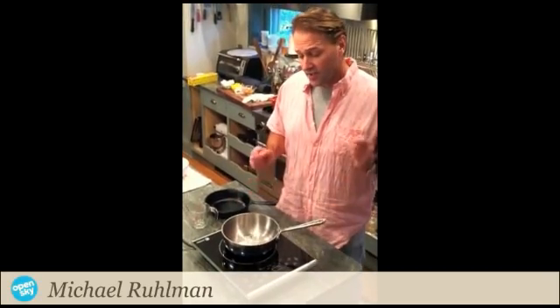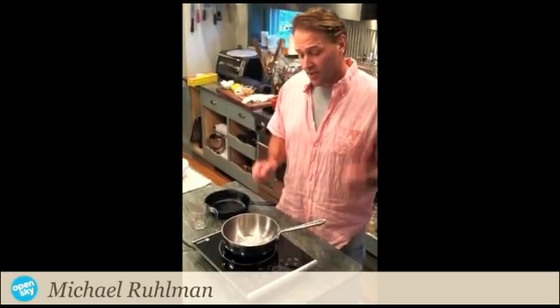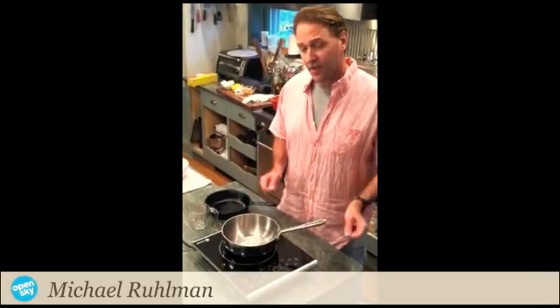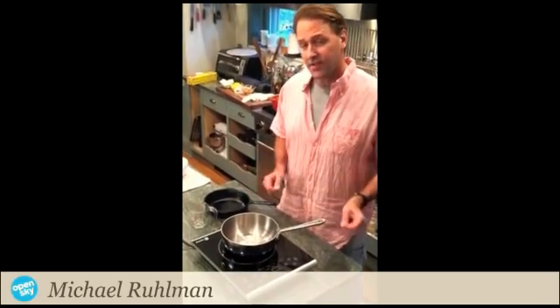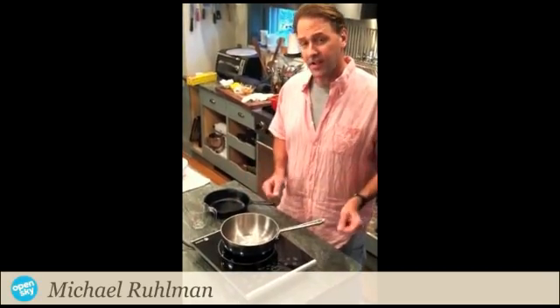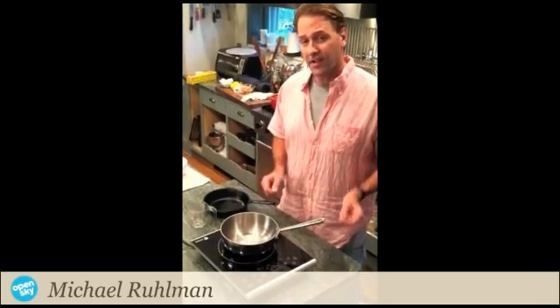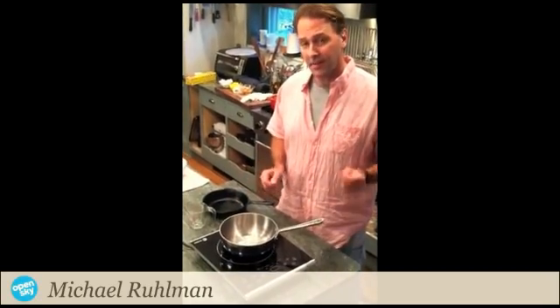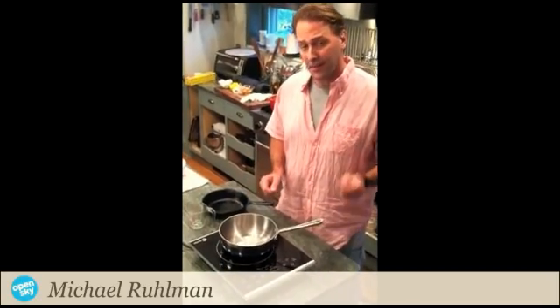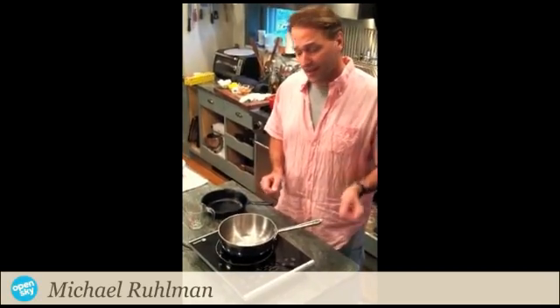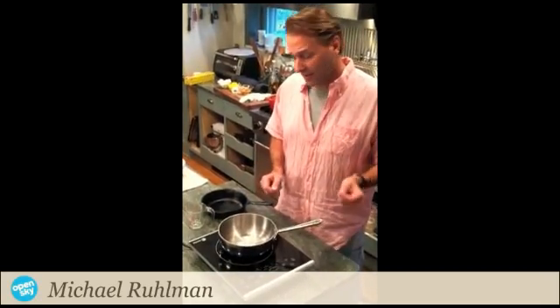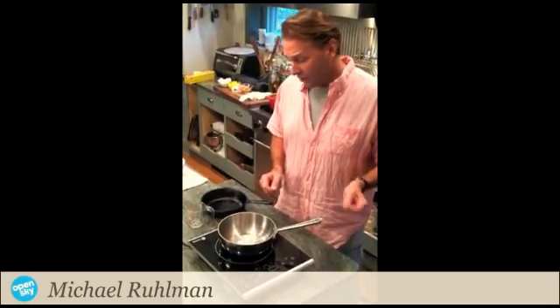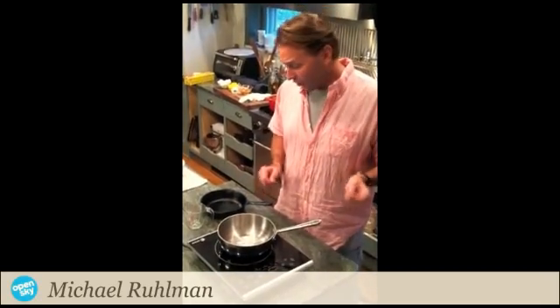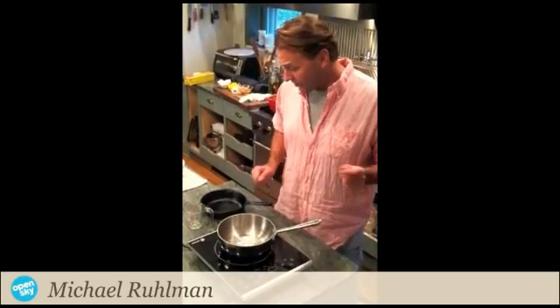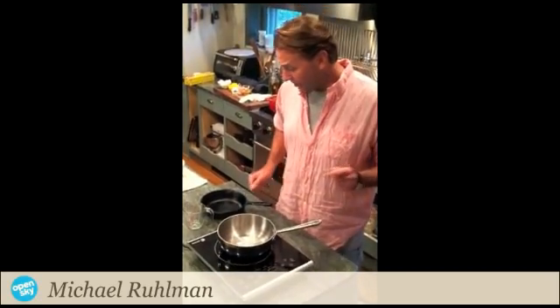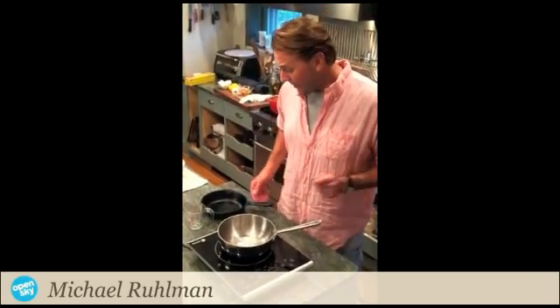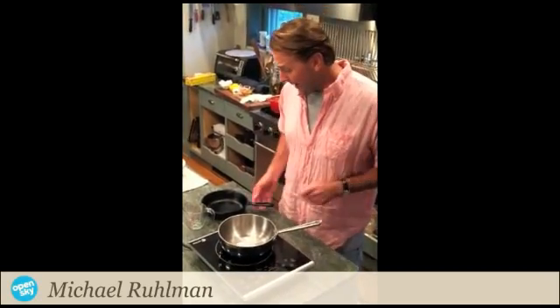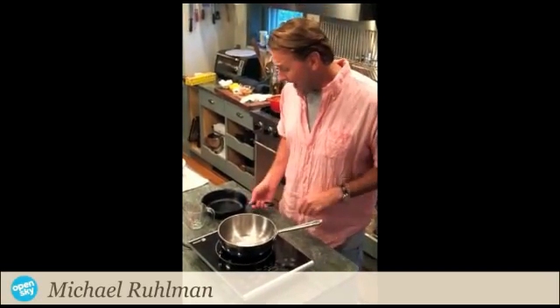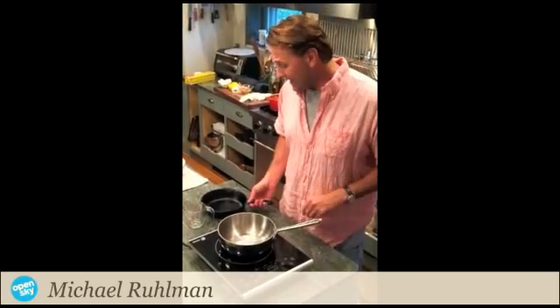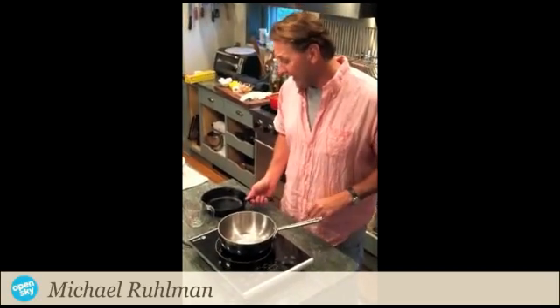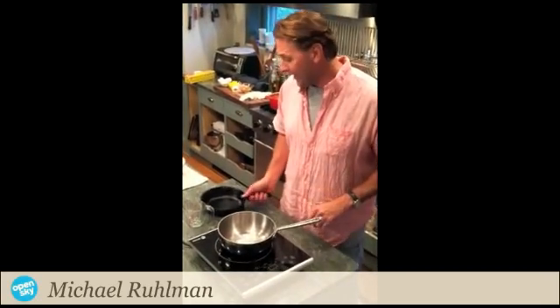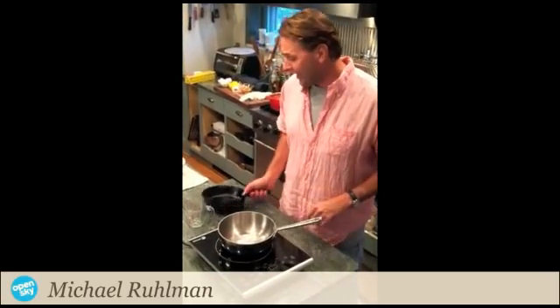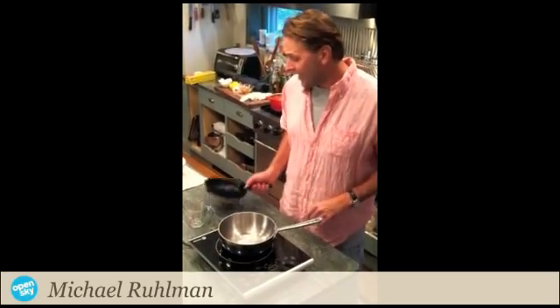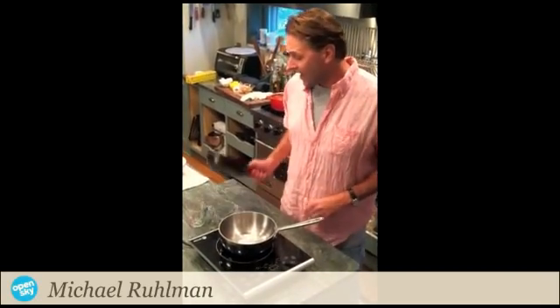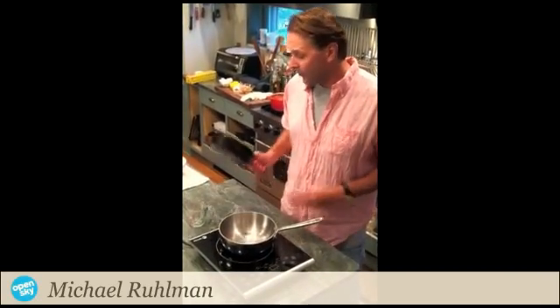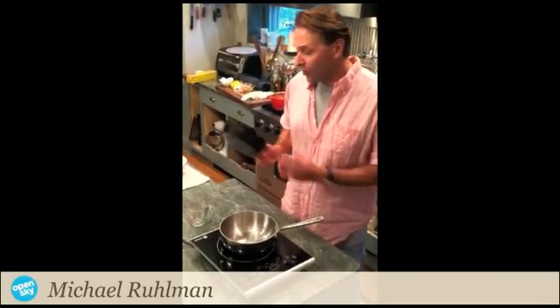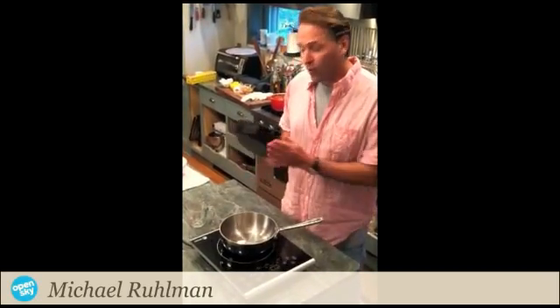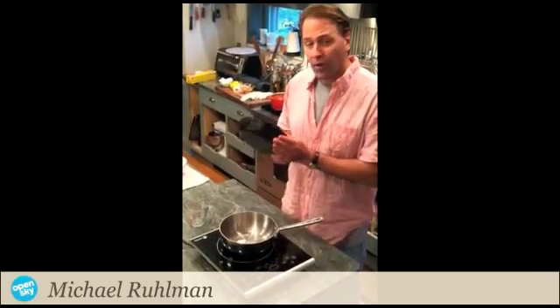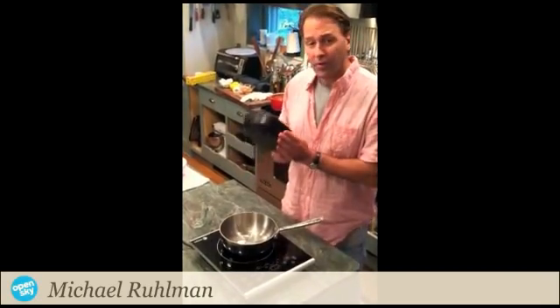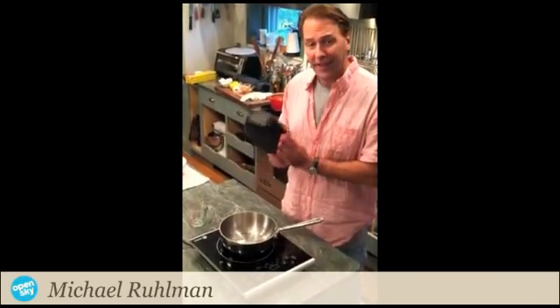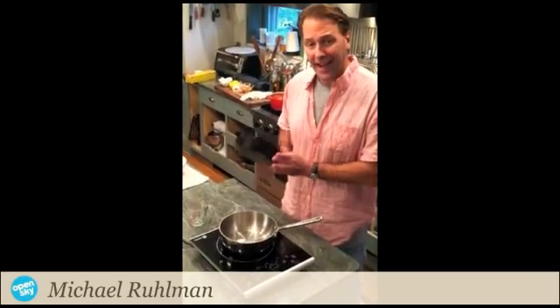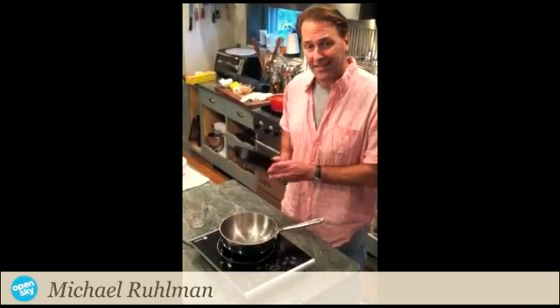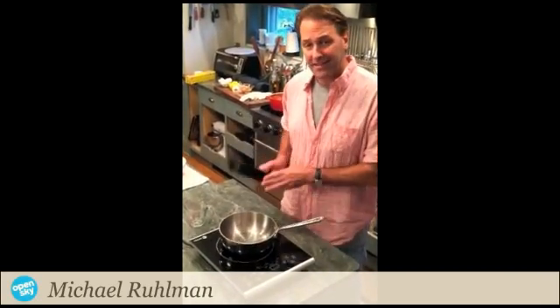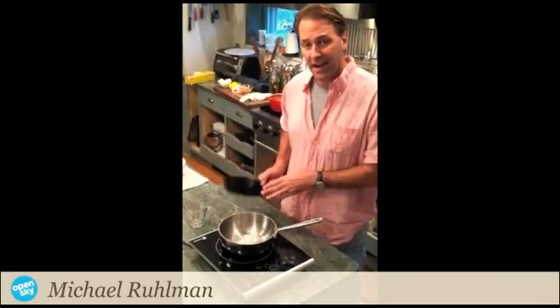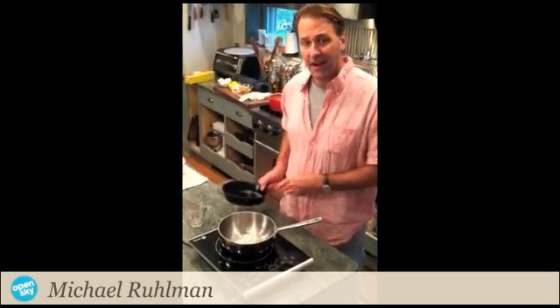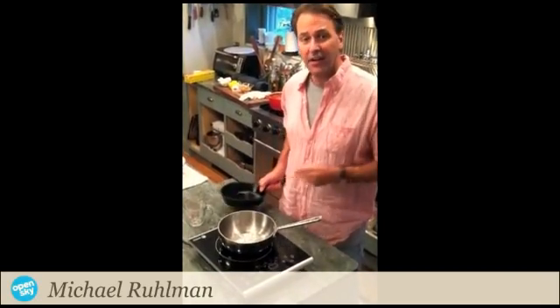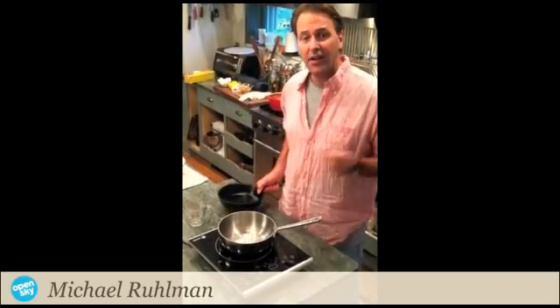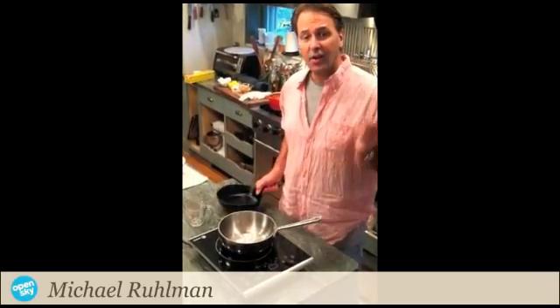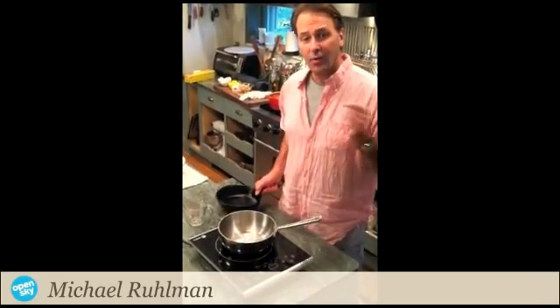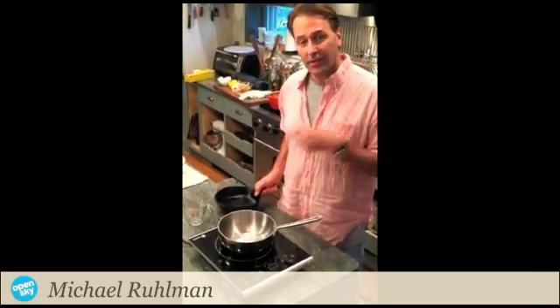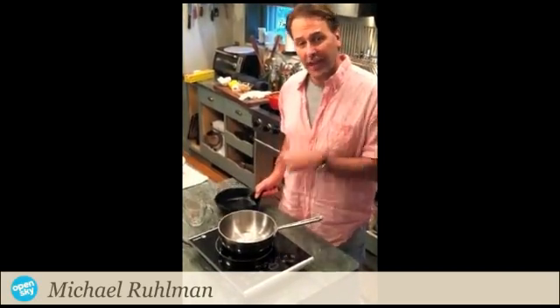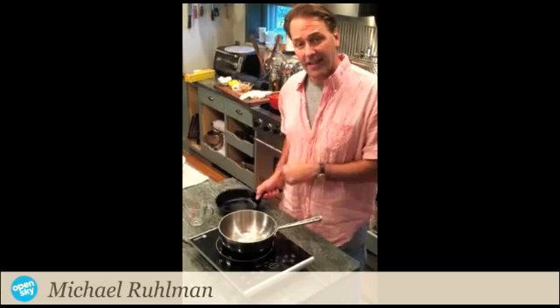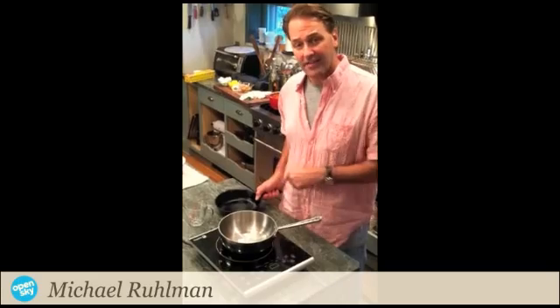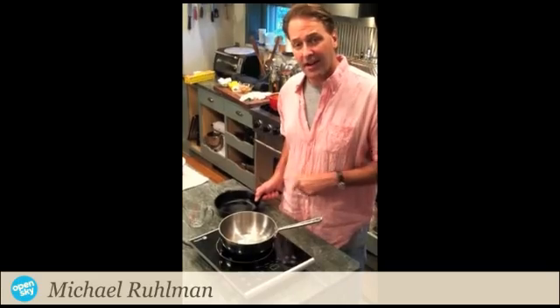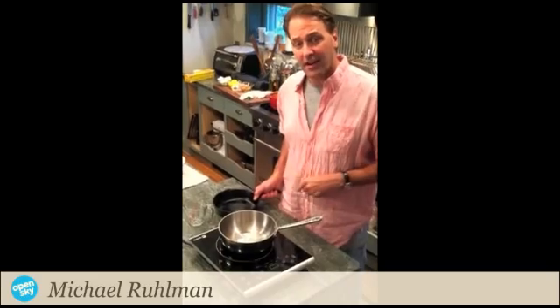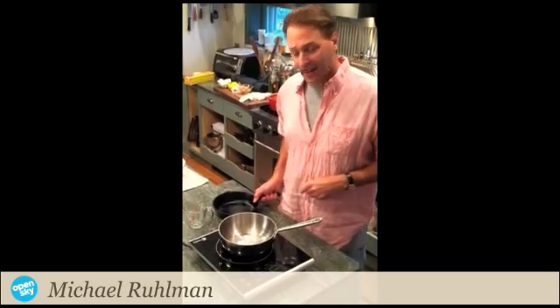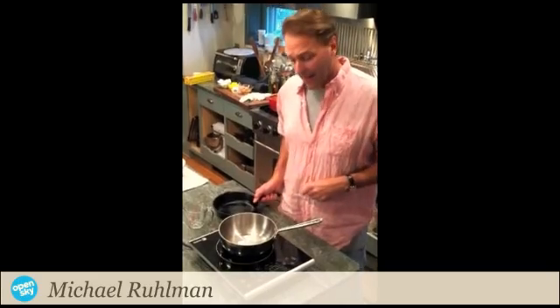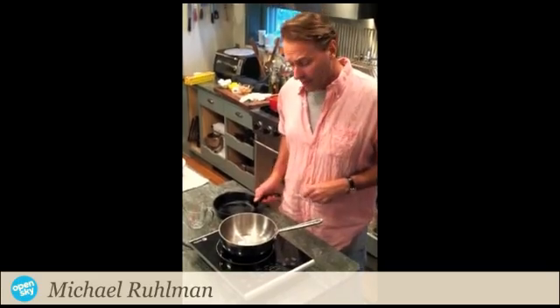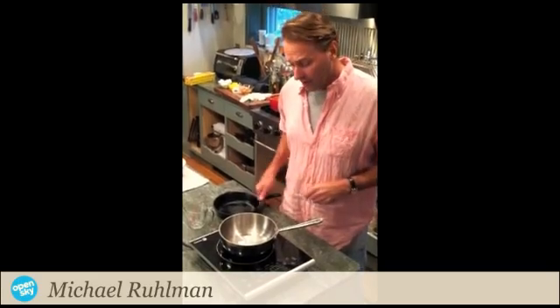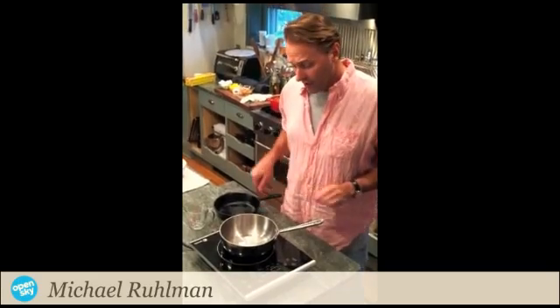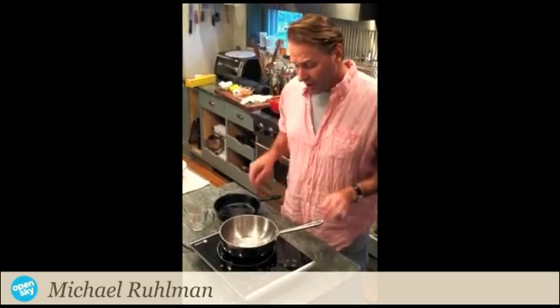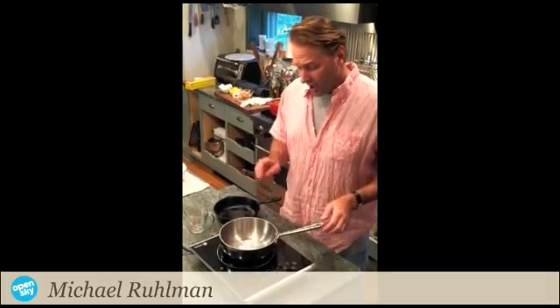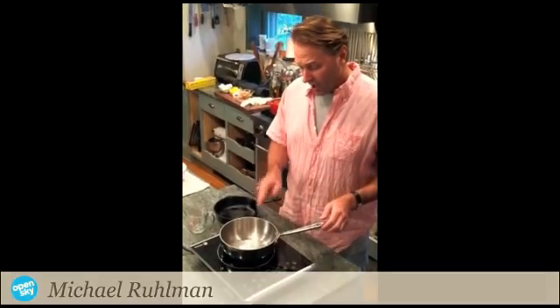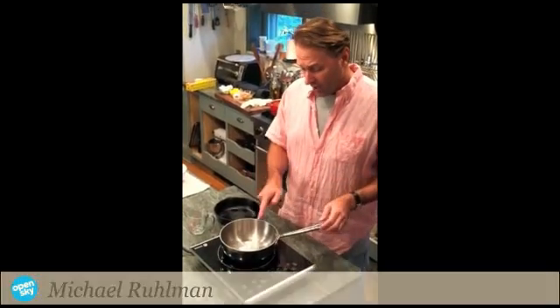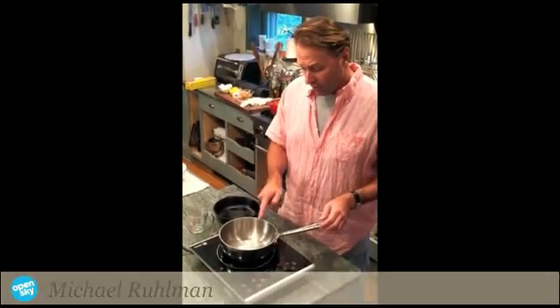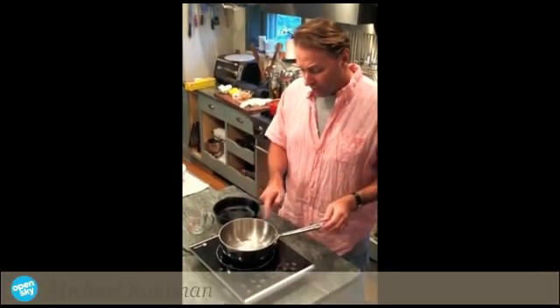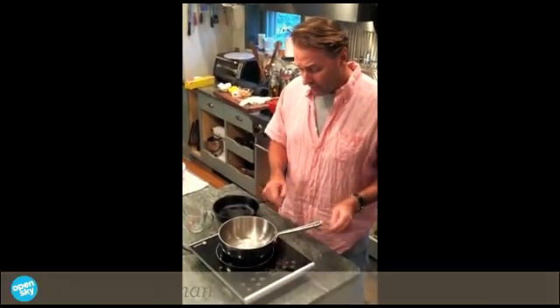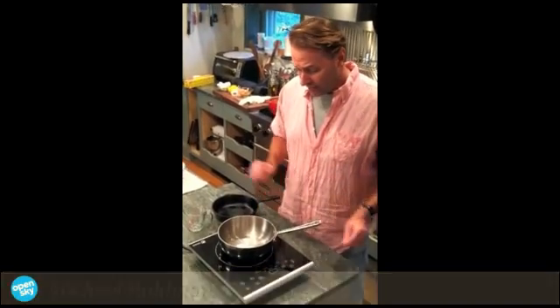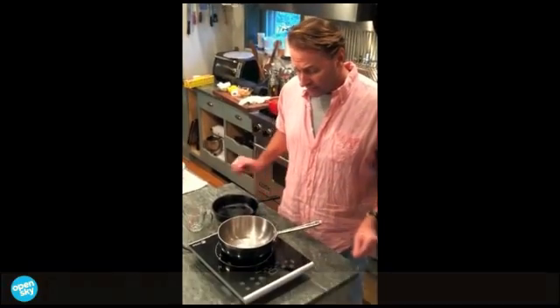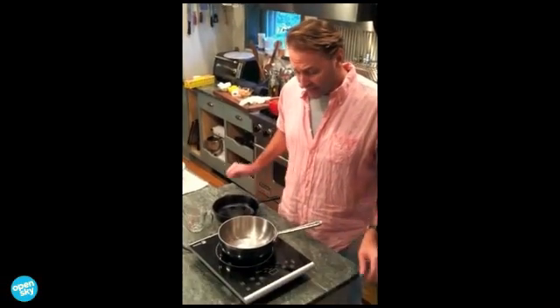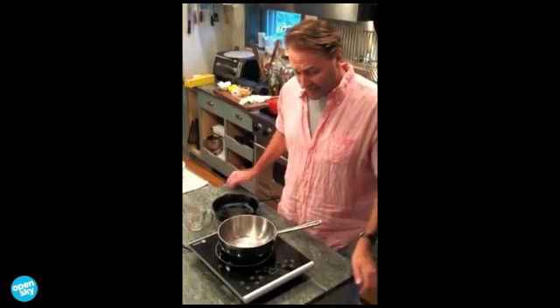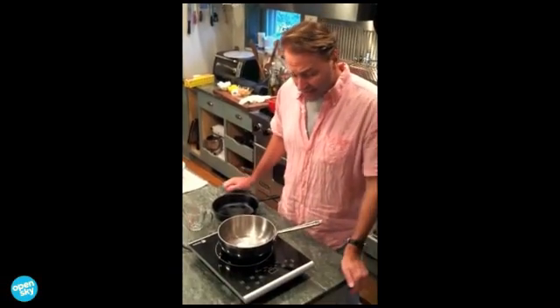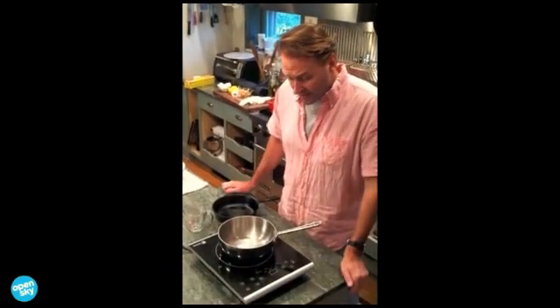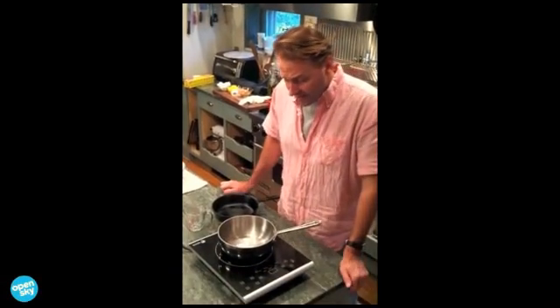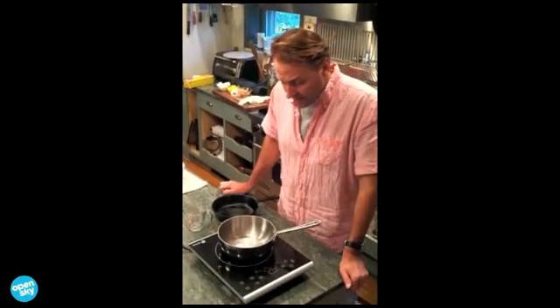Serious heat immediately — it works by magnet. I'm going to work with cast iron, with cast iron enamel, and with stainless steel.